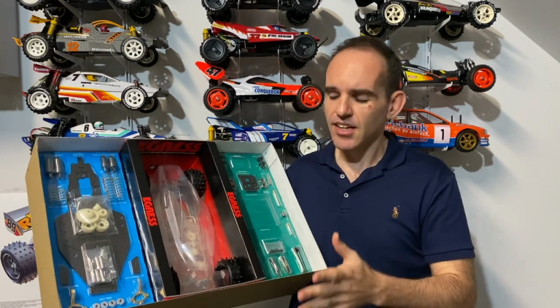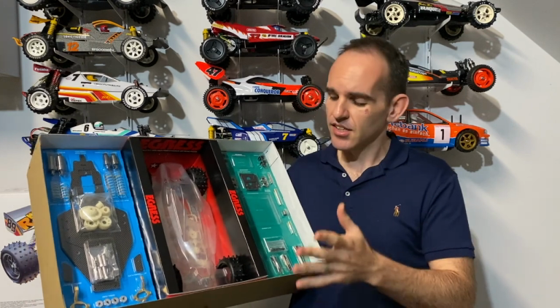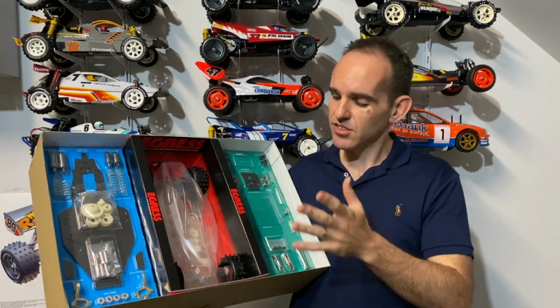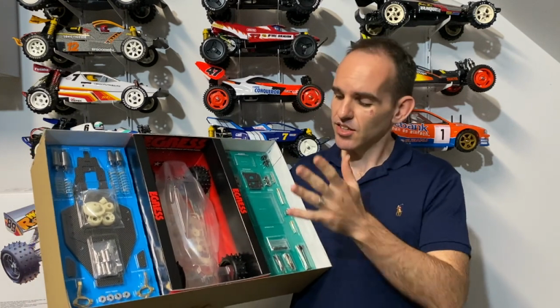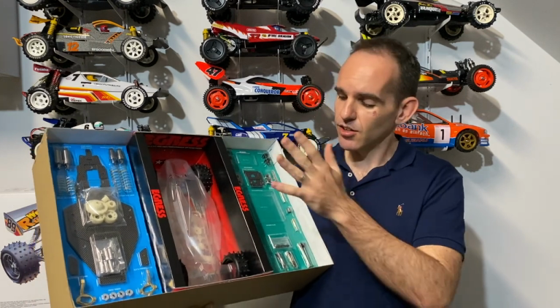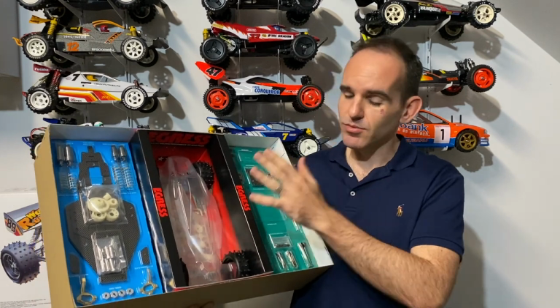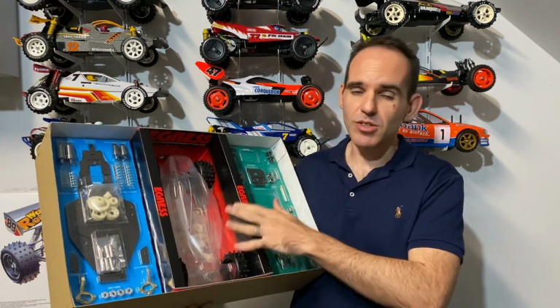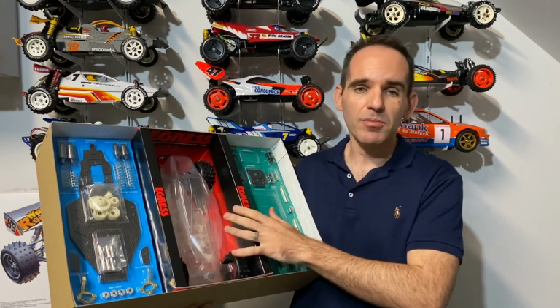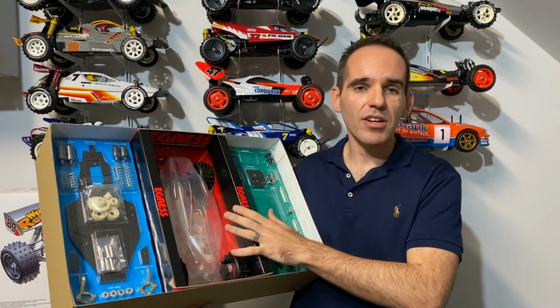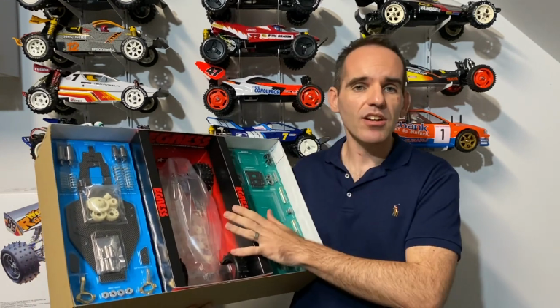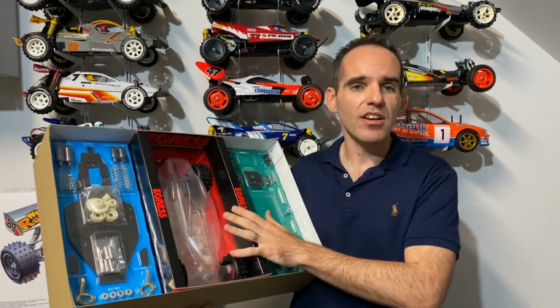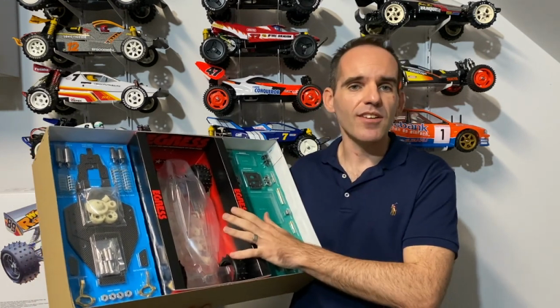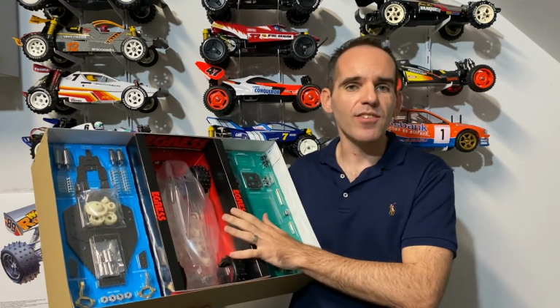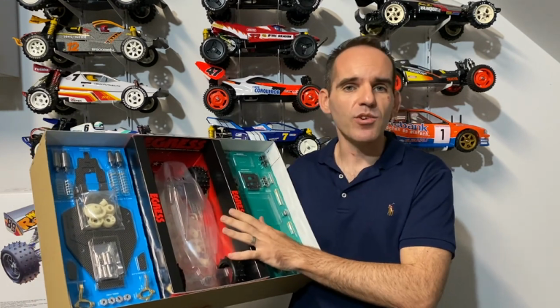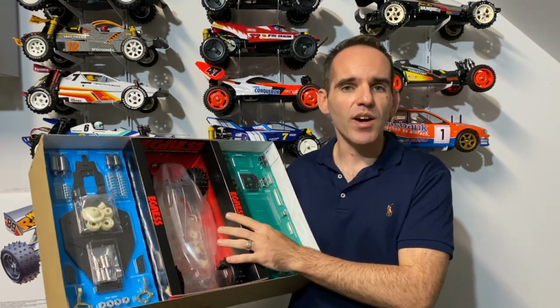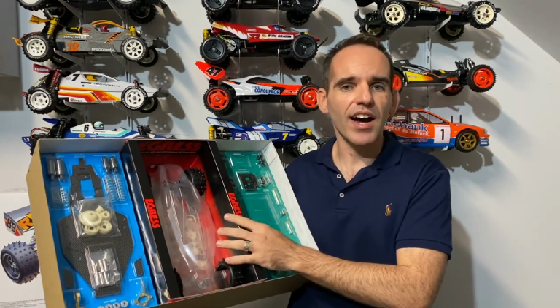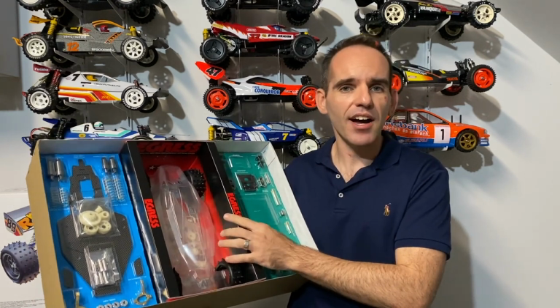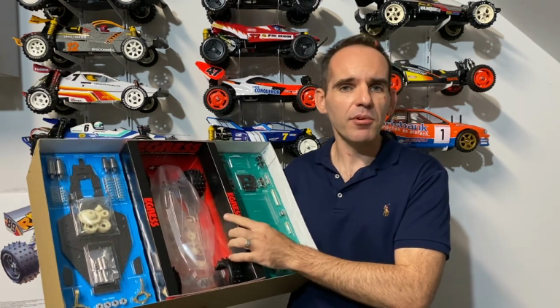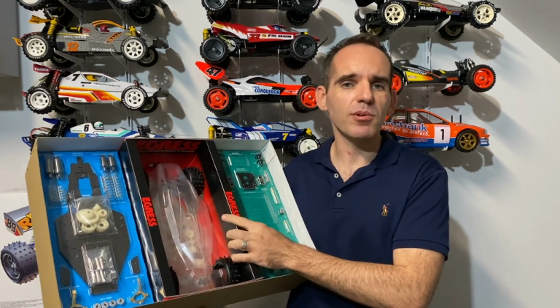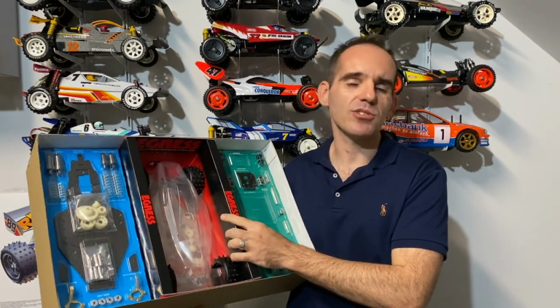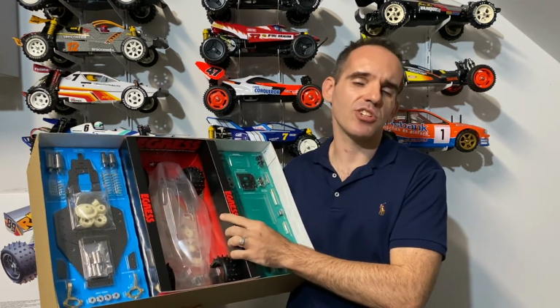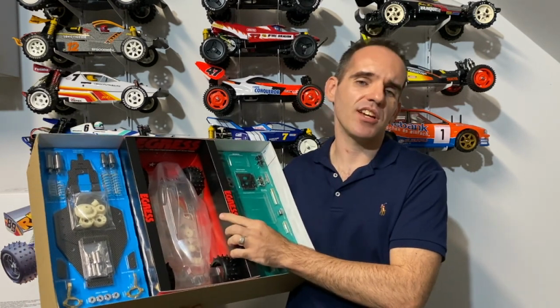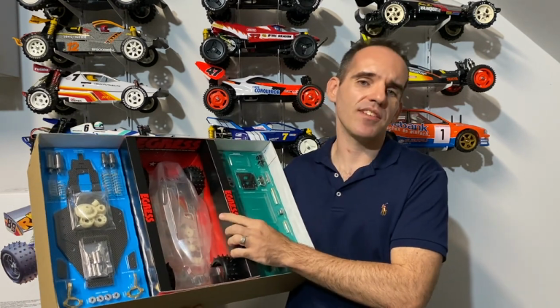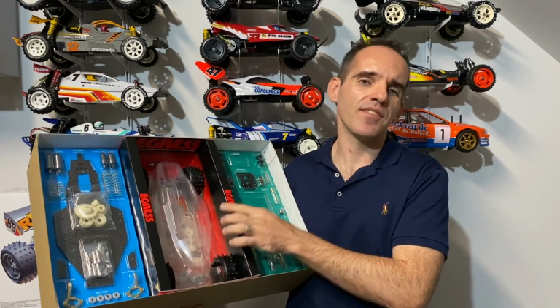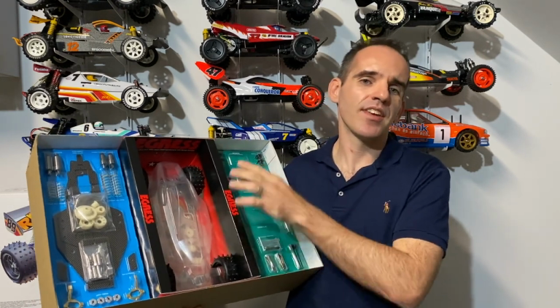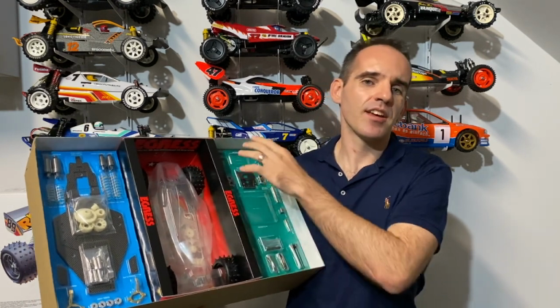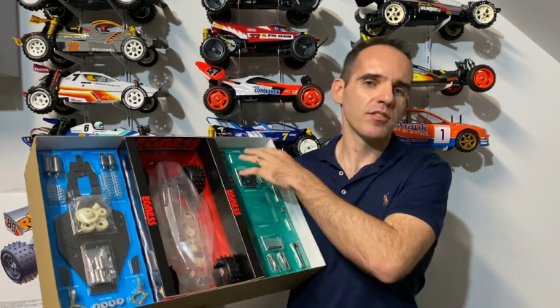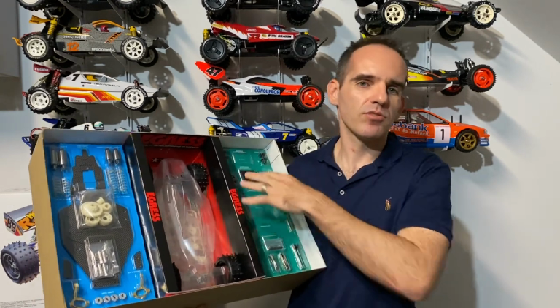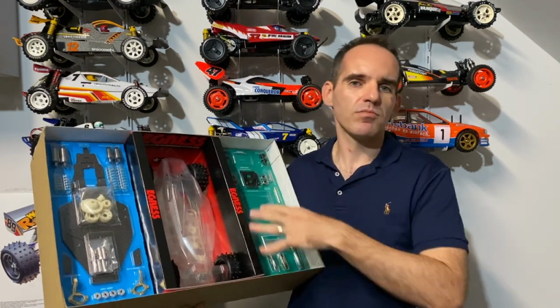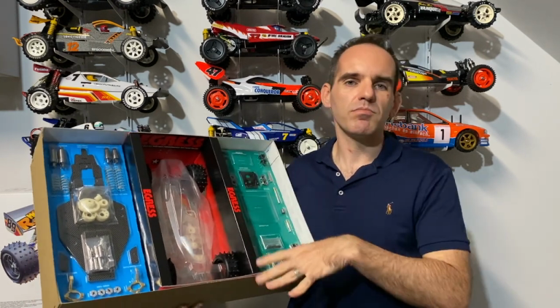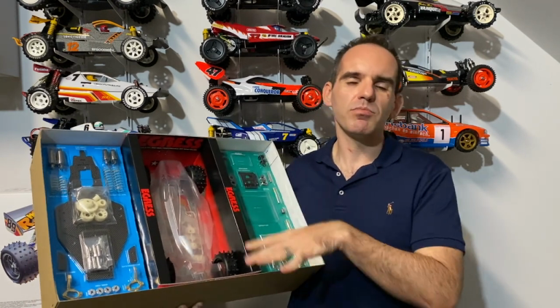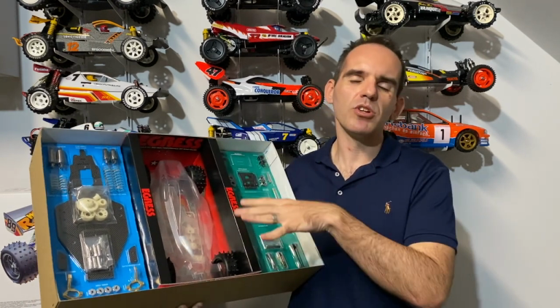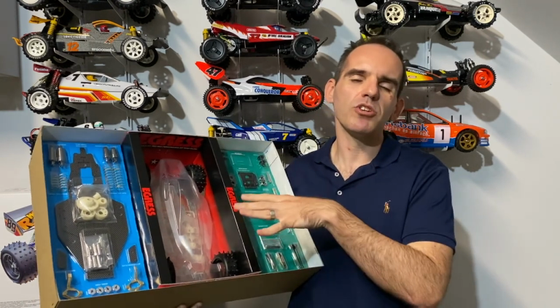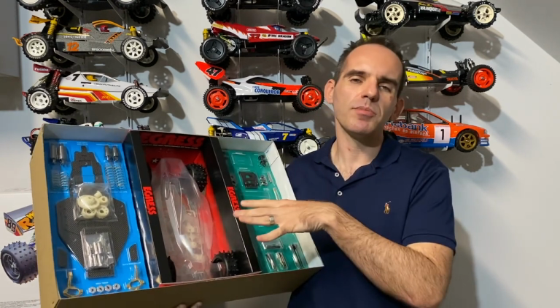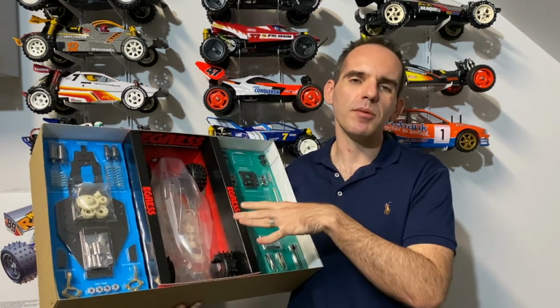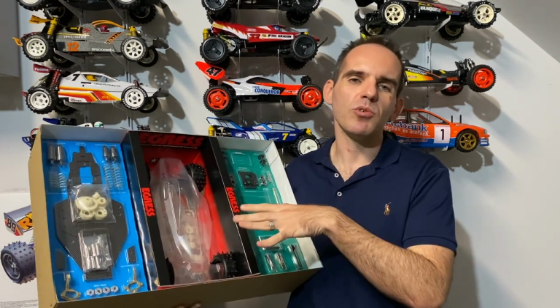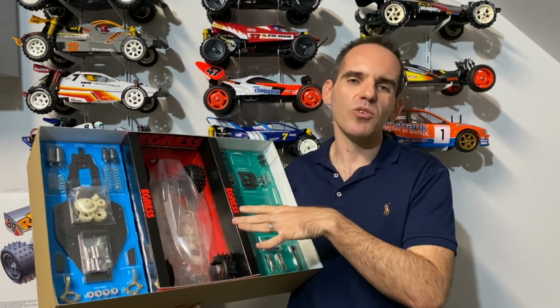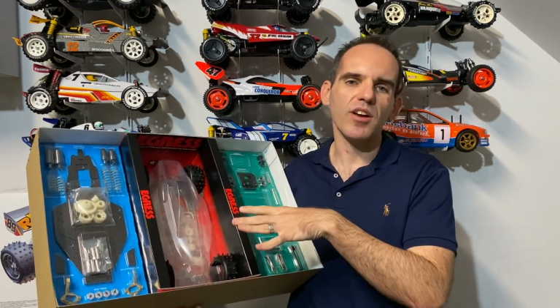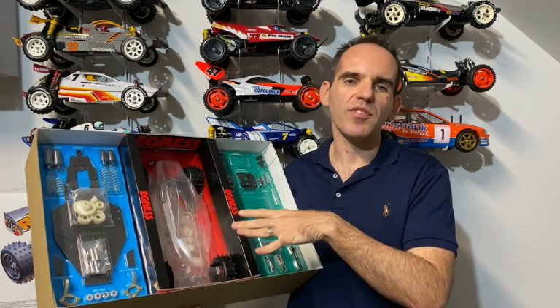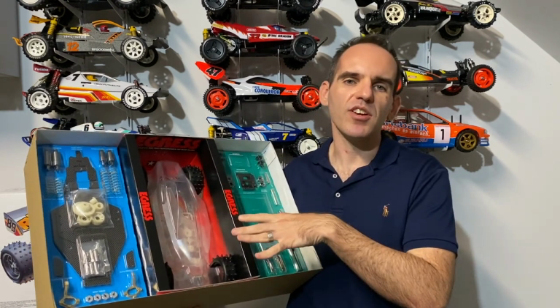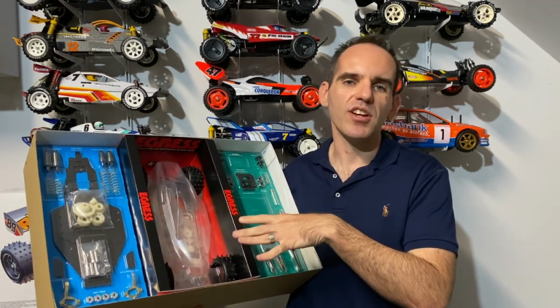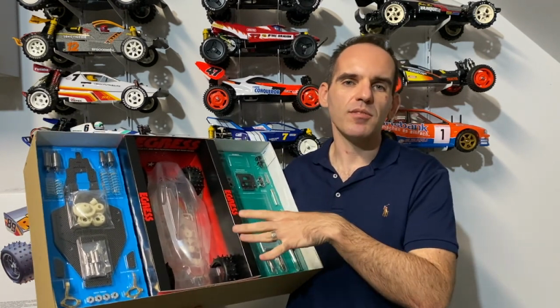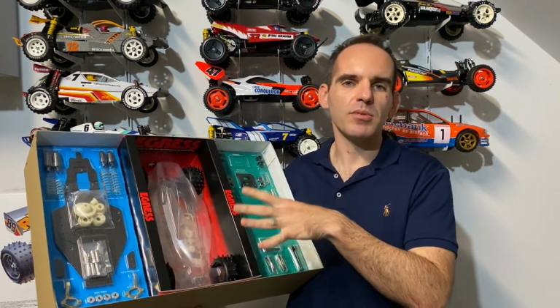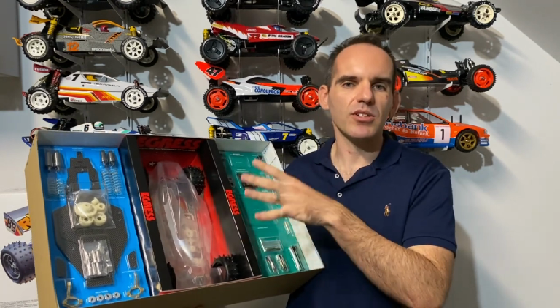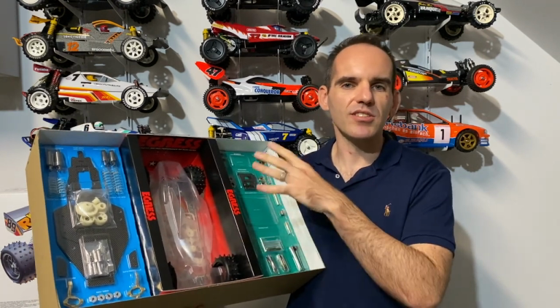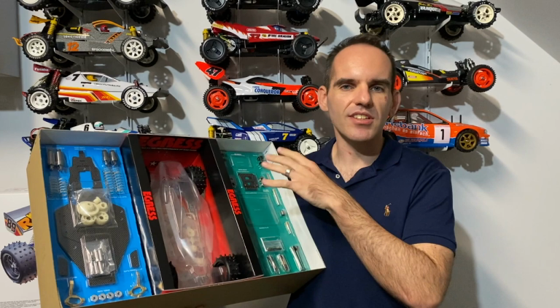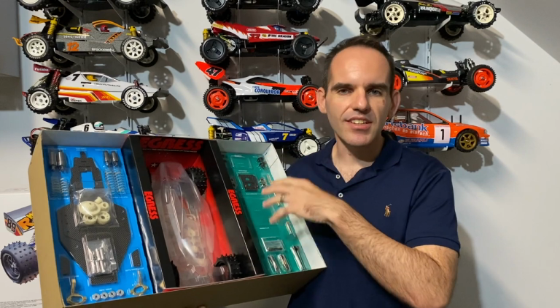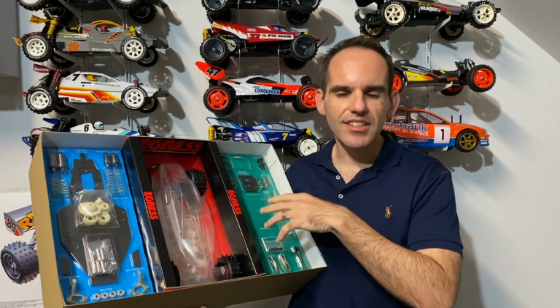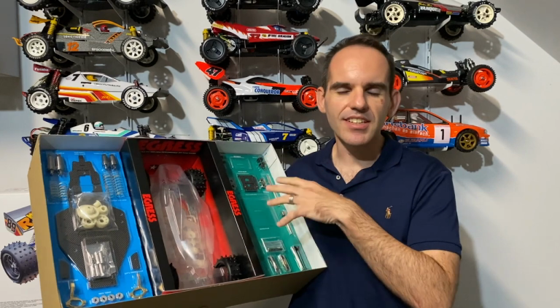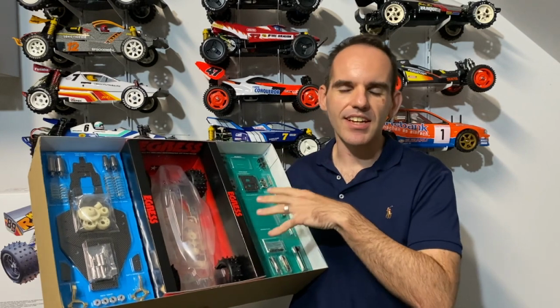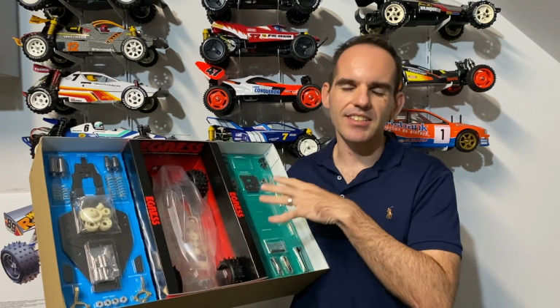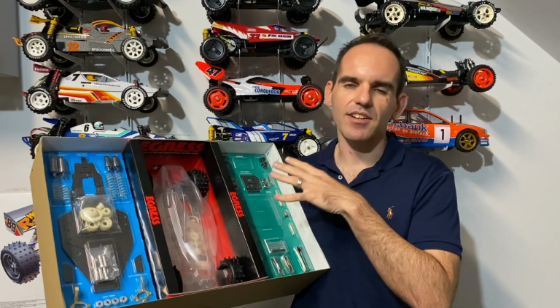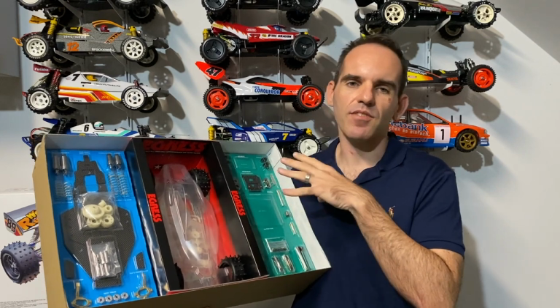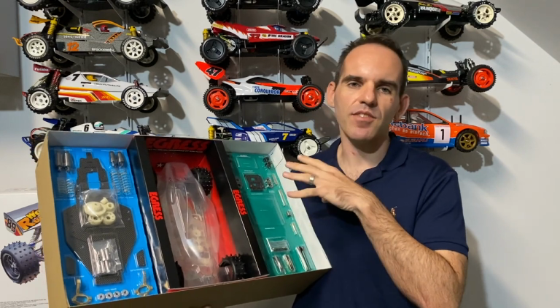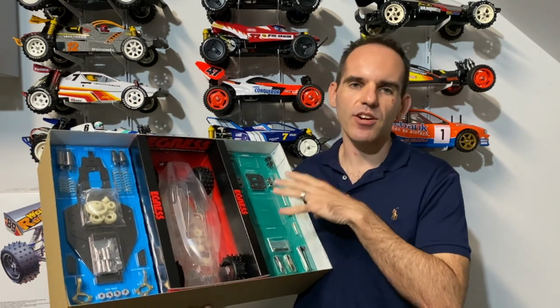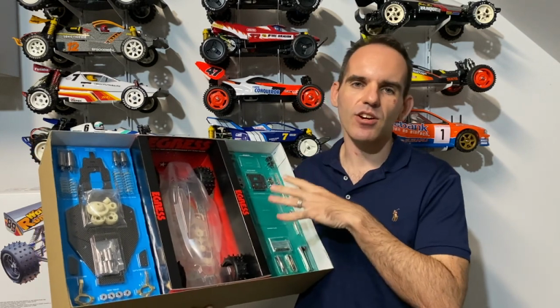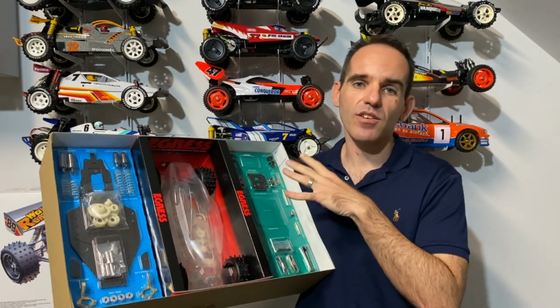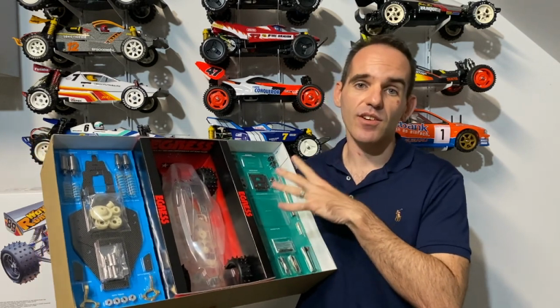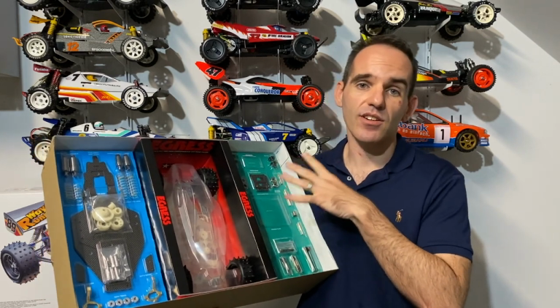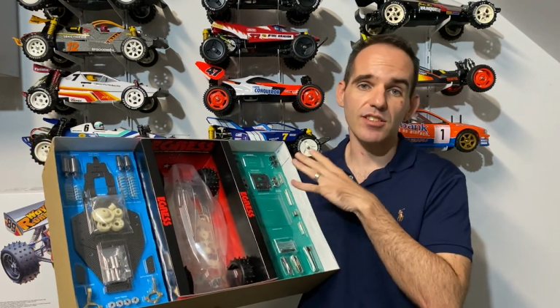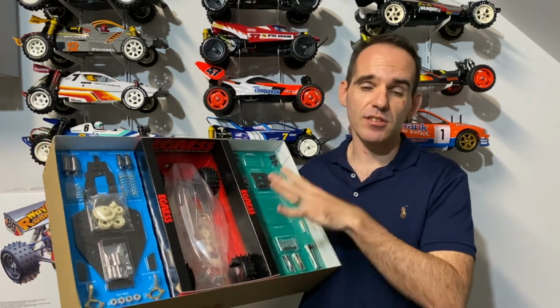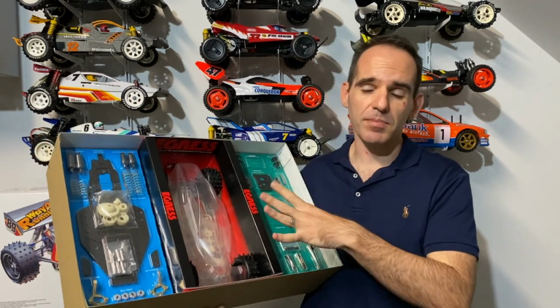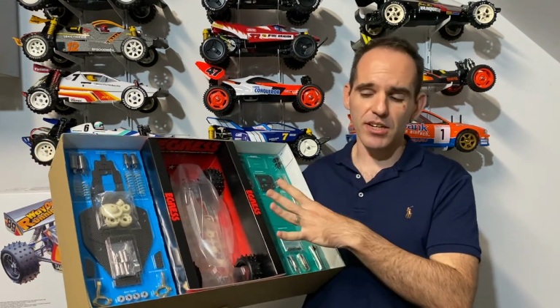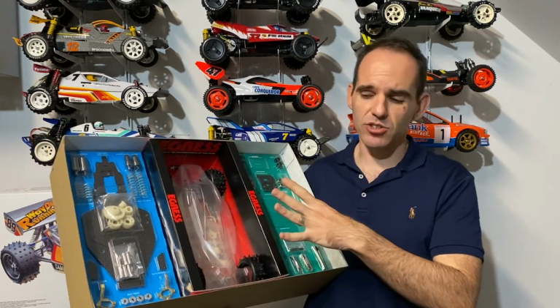So Tamiya, if you are watching, put a little bit more effort in because these kits are very, very special.